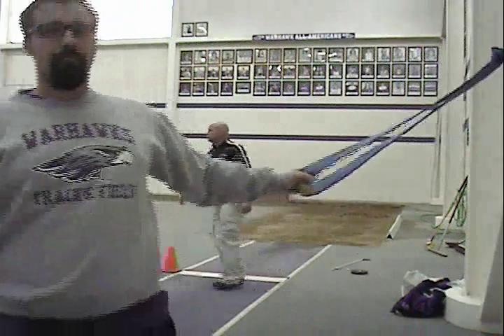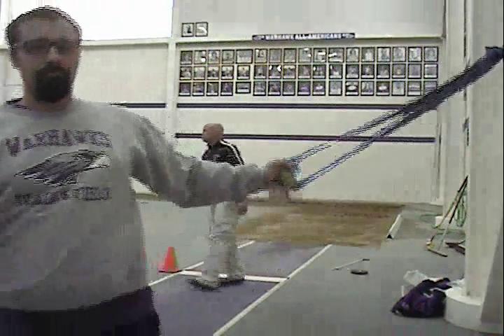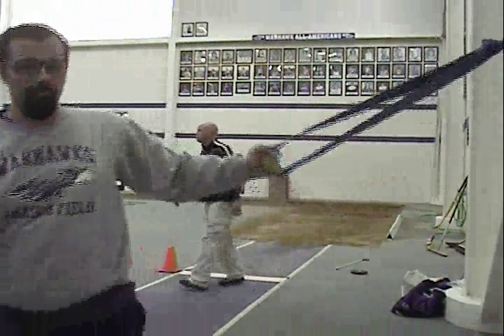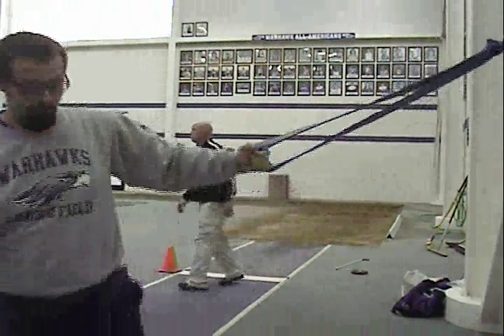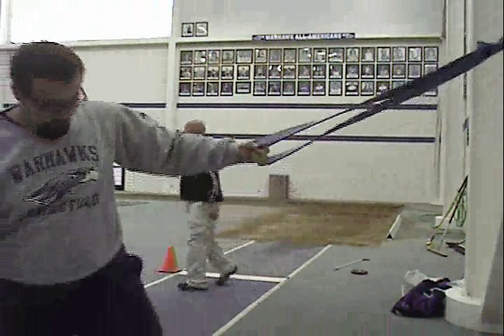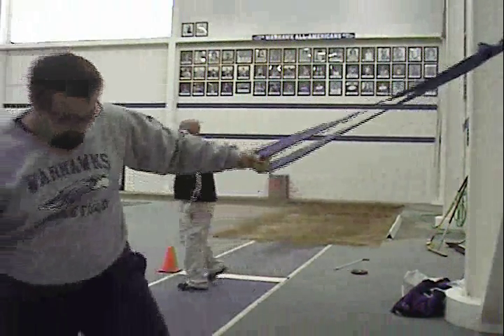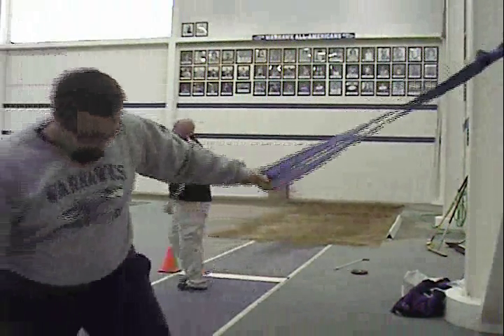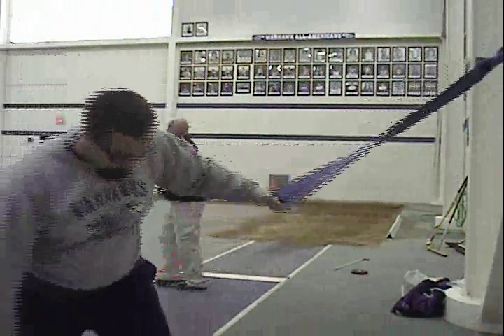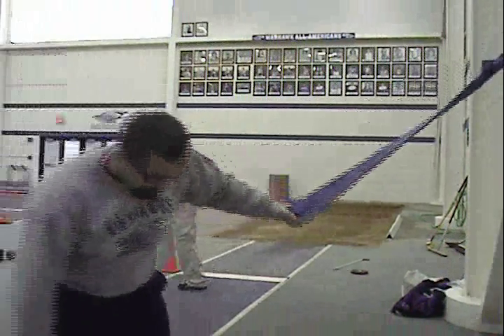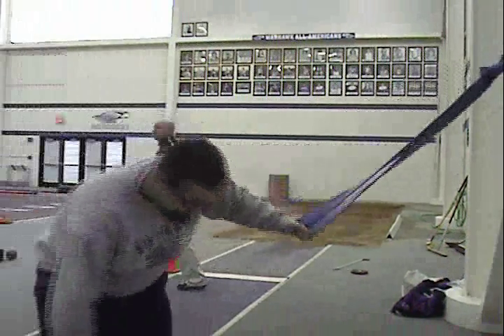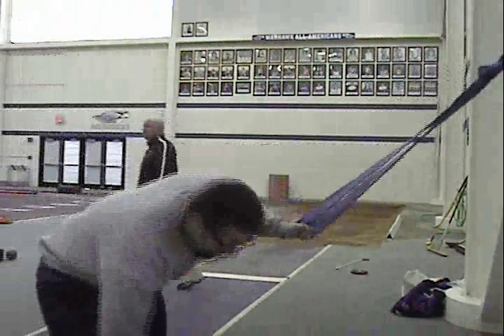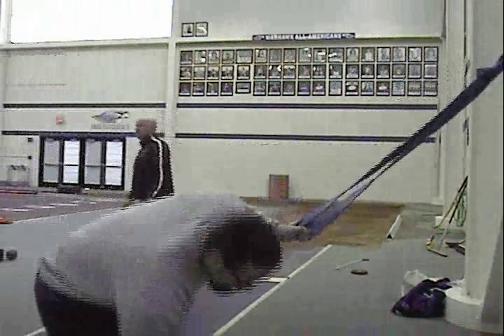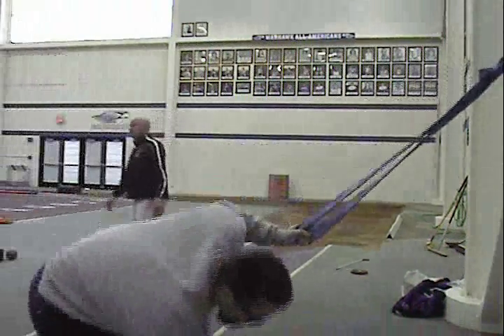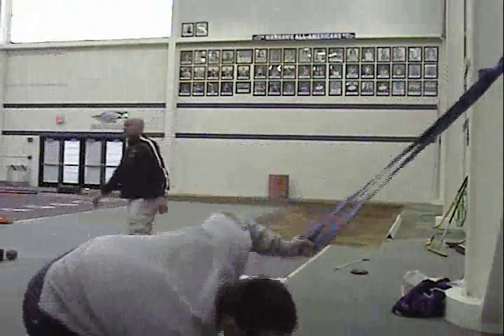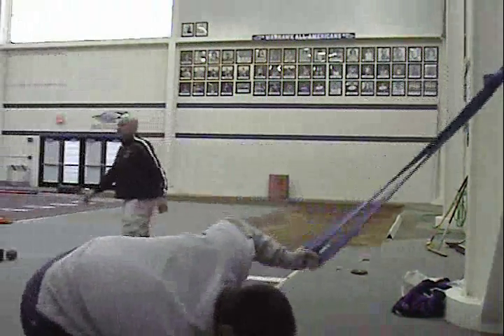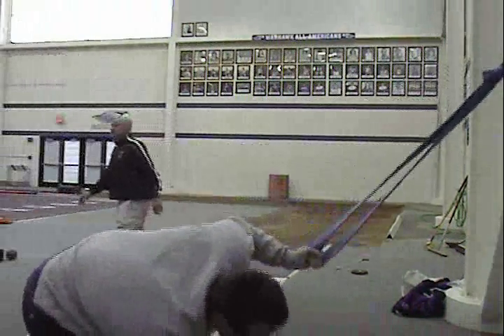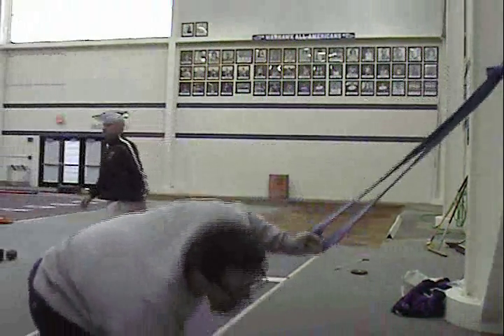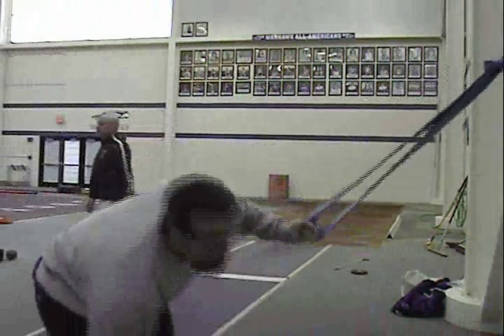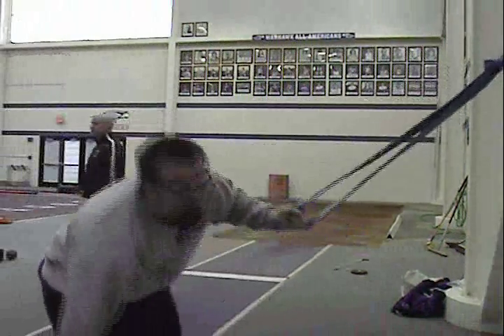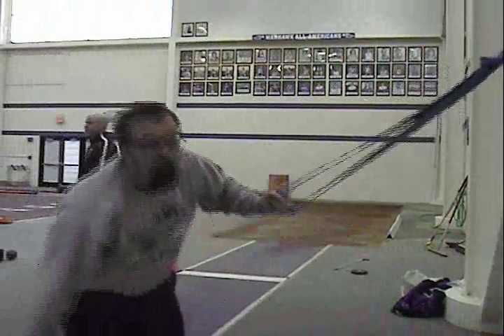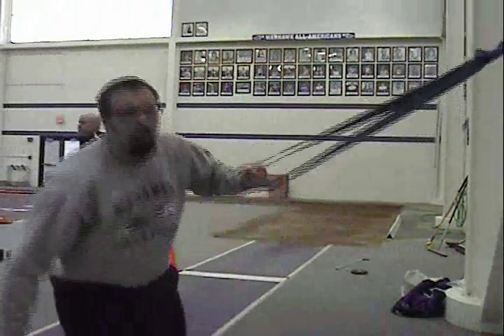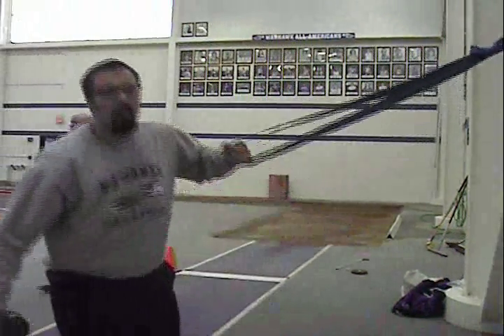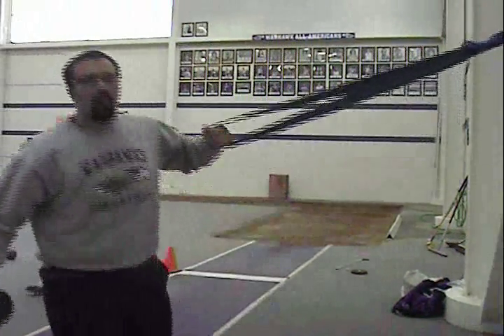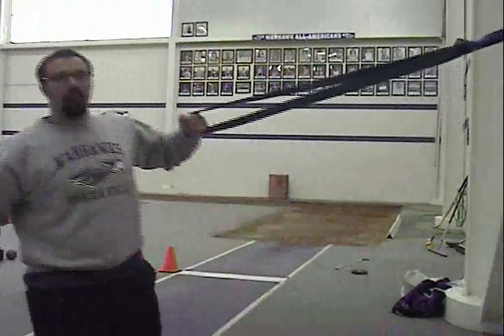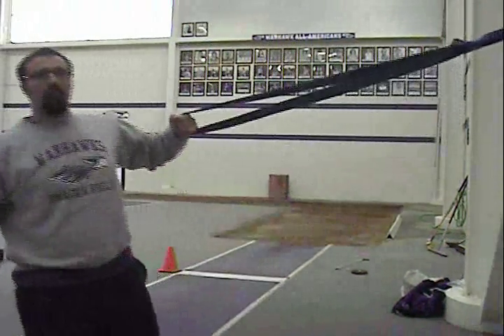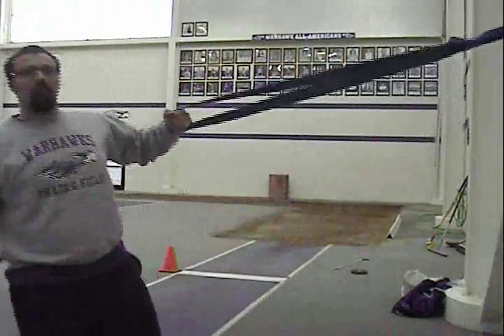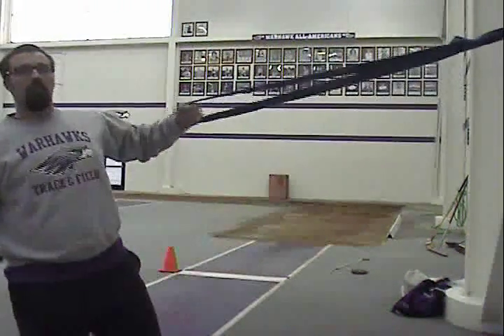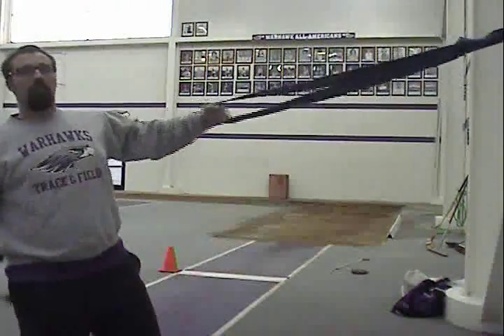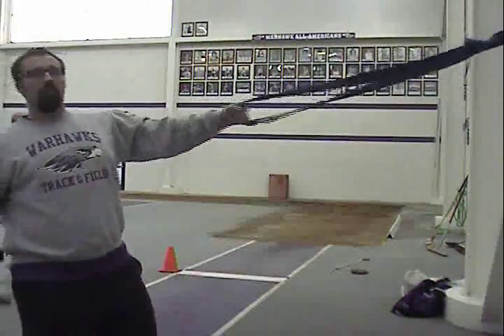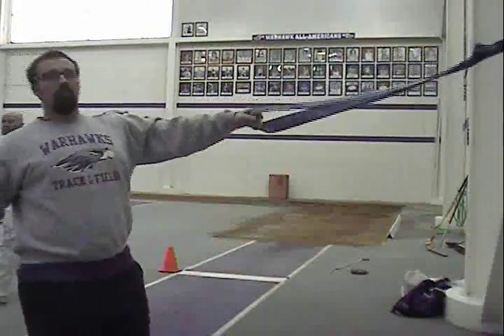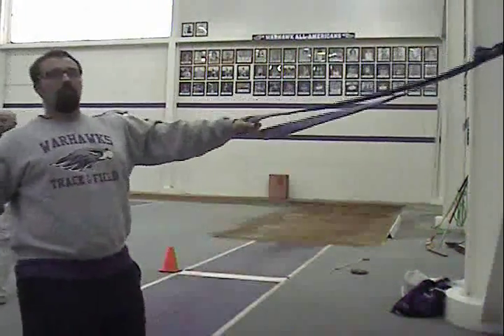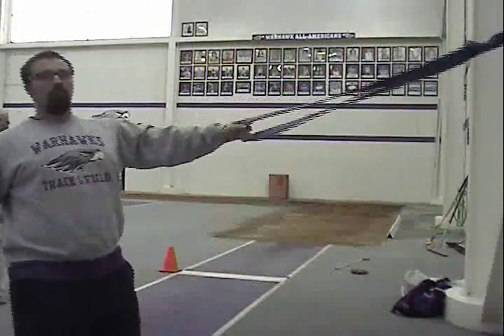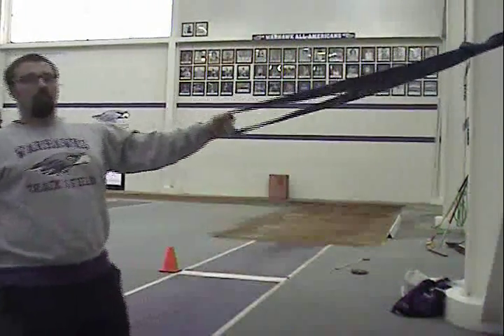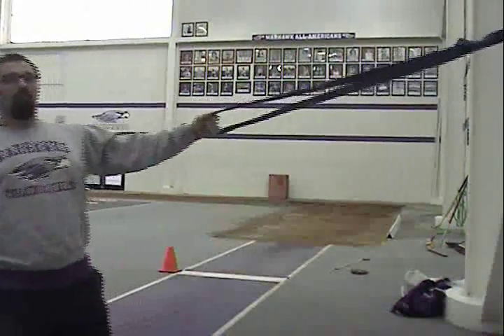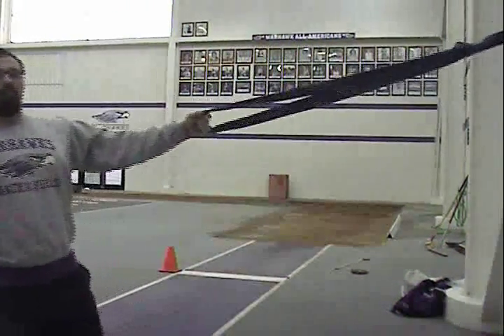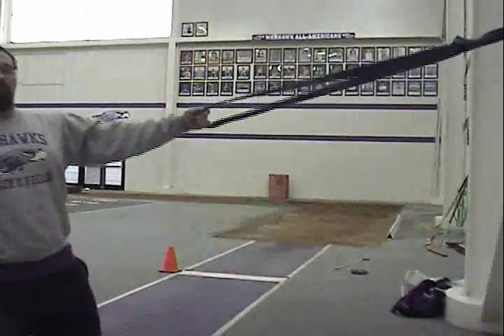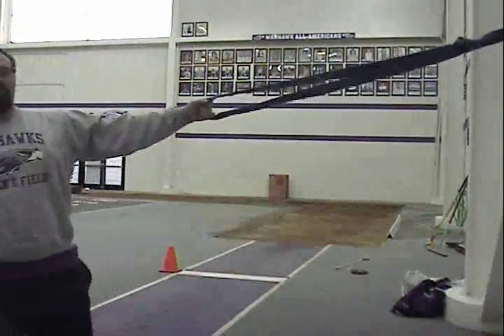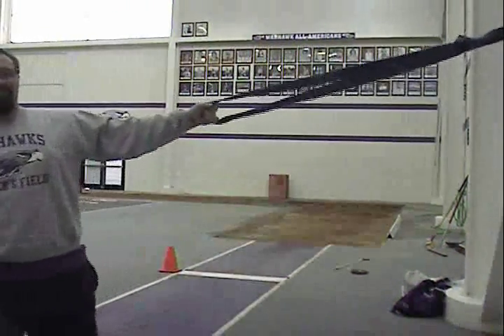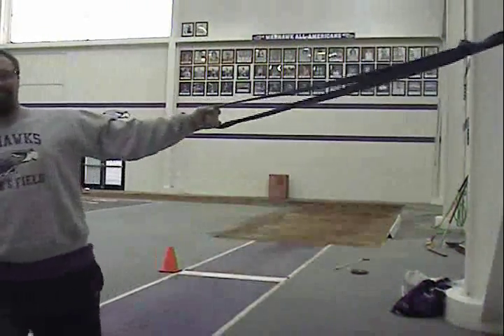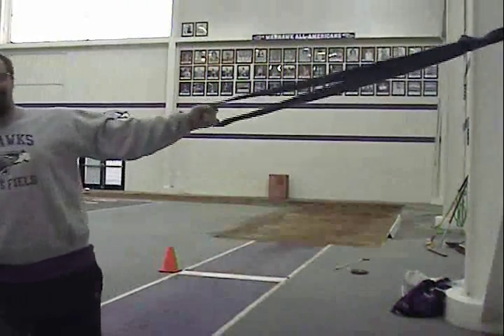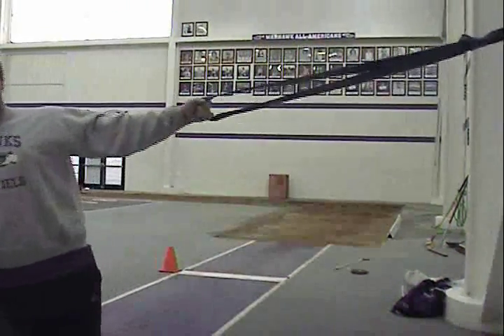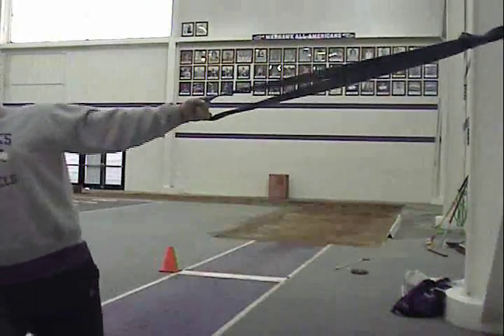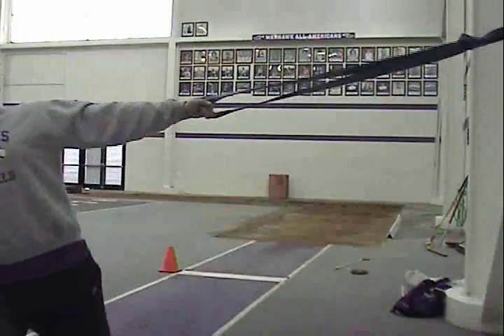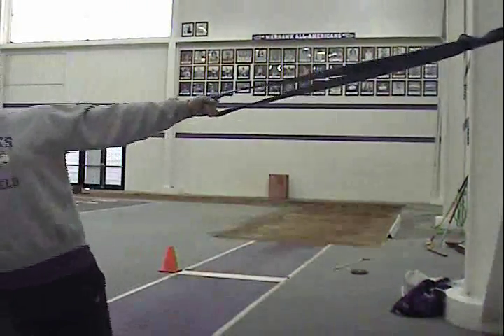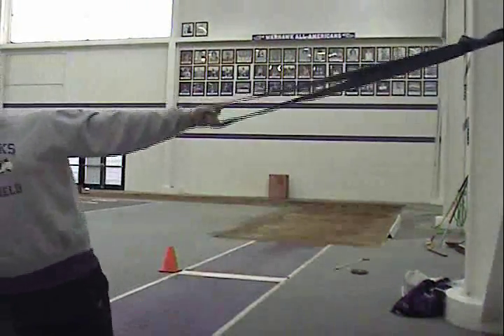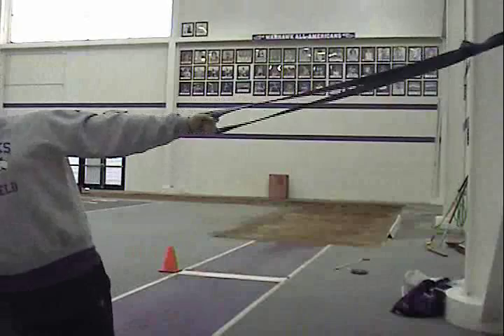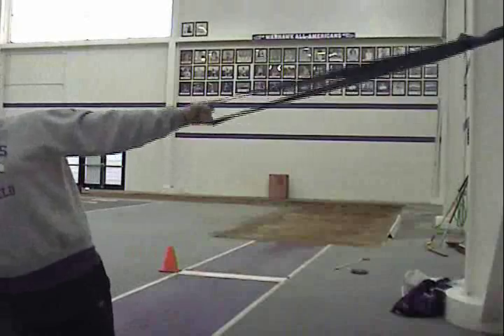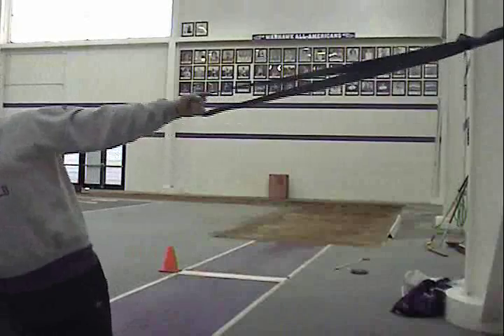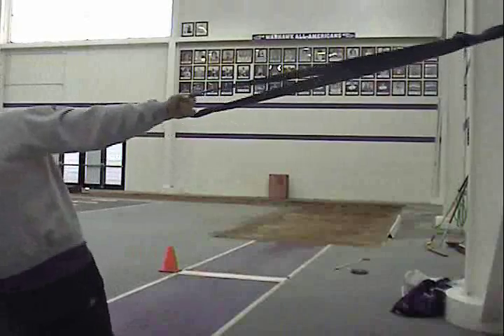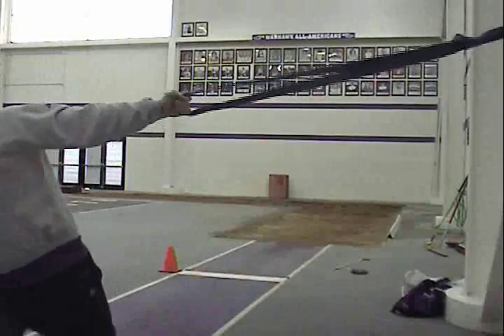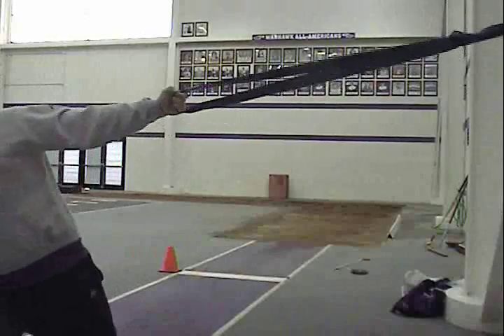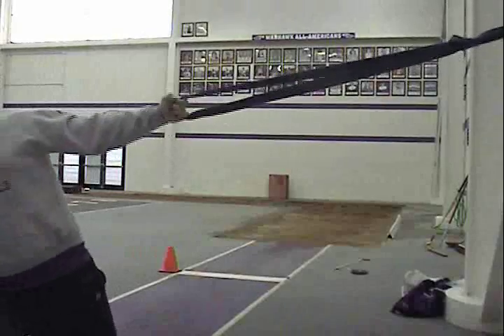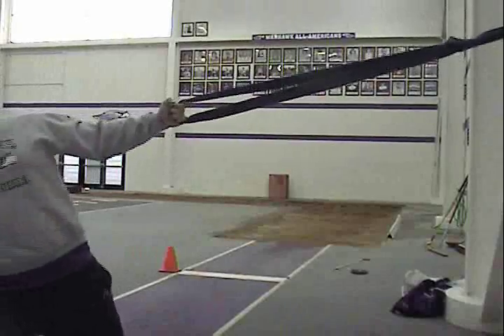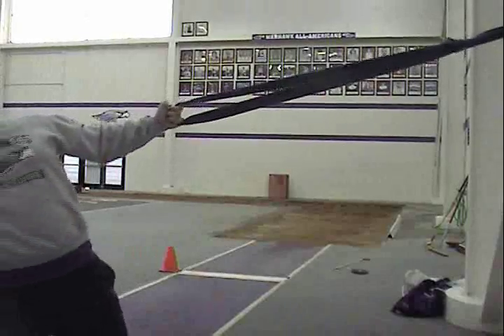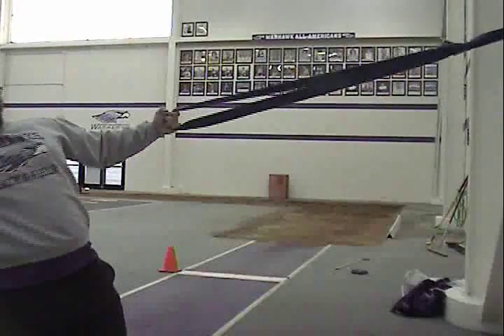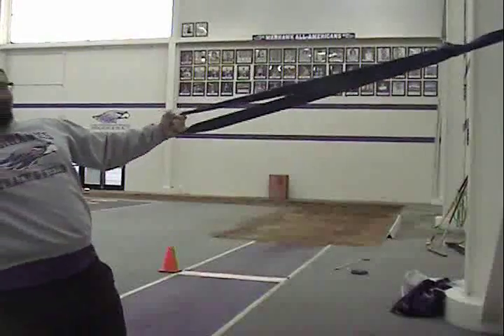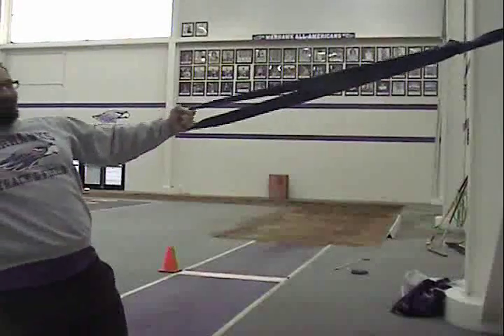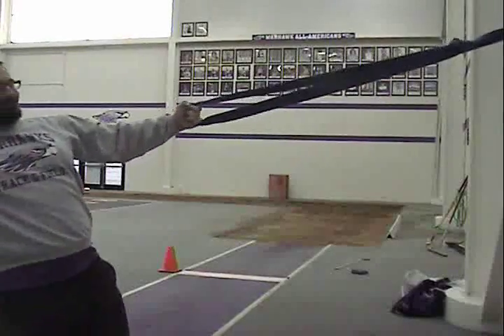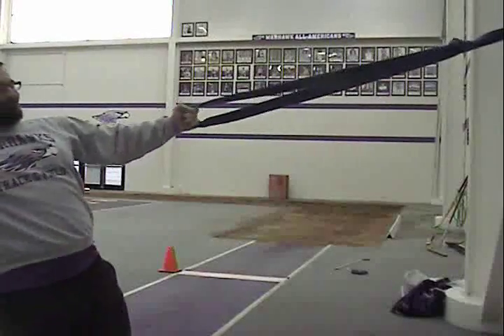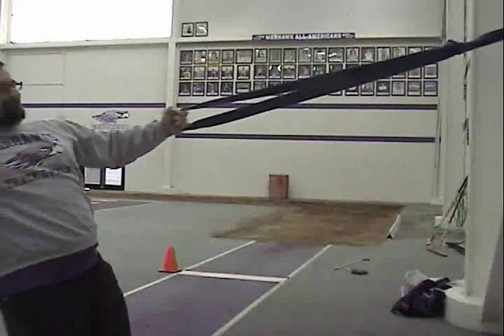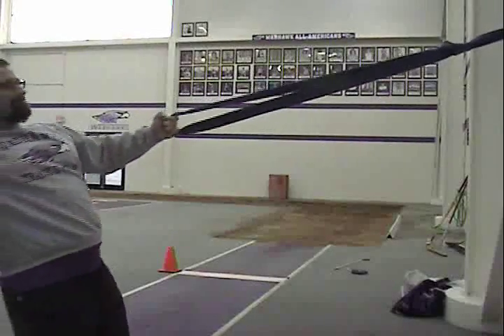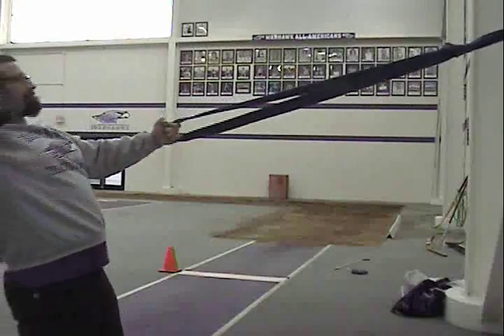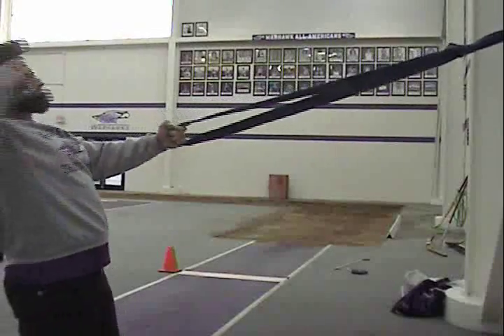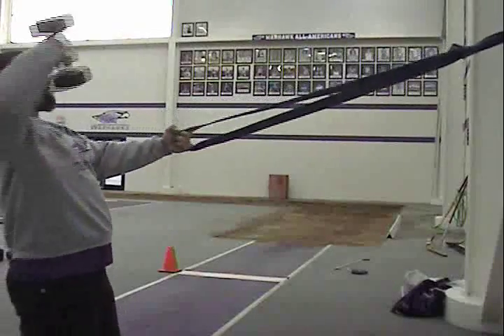Dumbbell power throws for the shot put allow the athlete to focus on some of the fundamentals of the power position in the shot put.